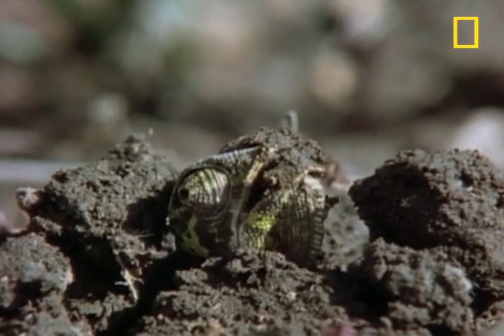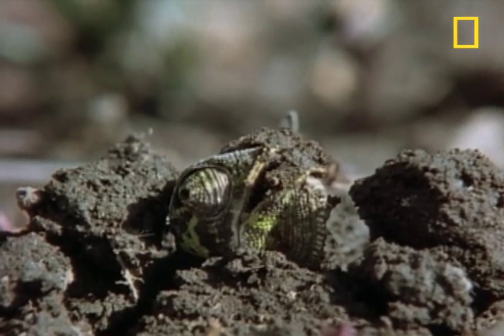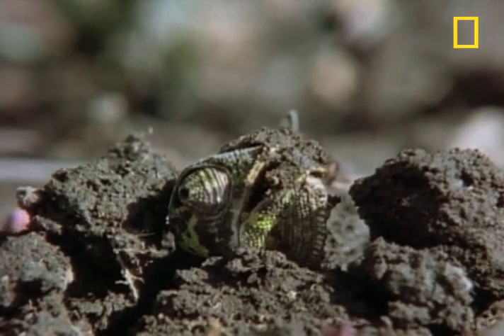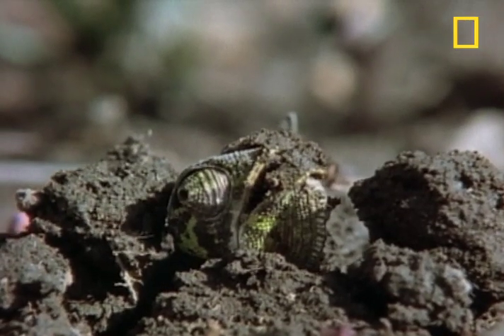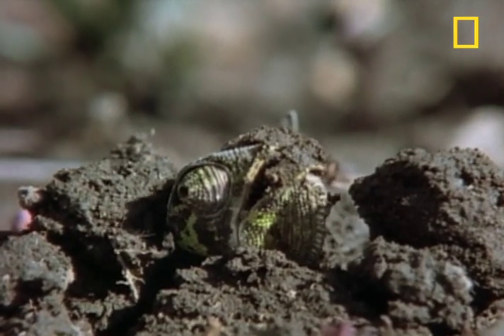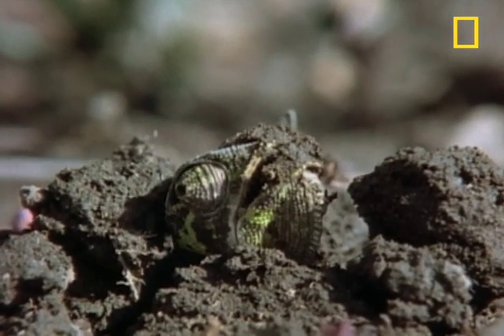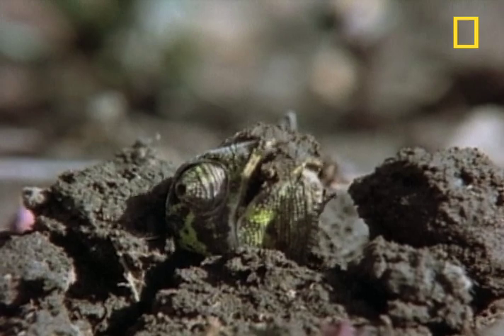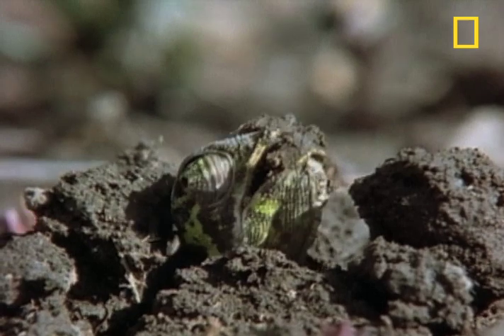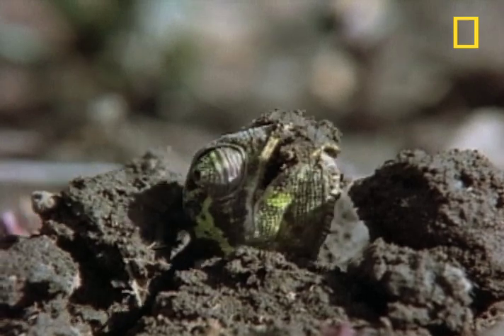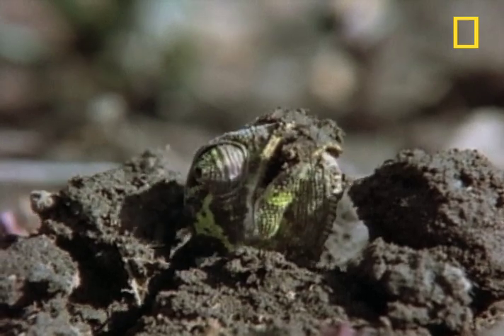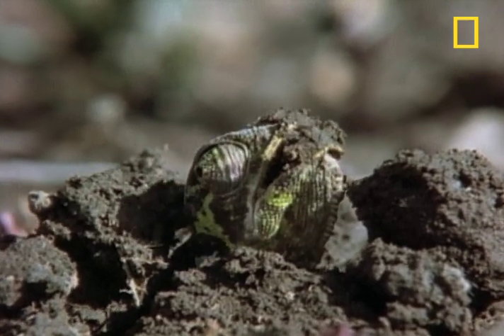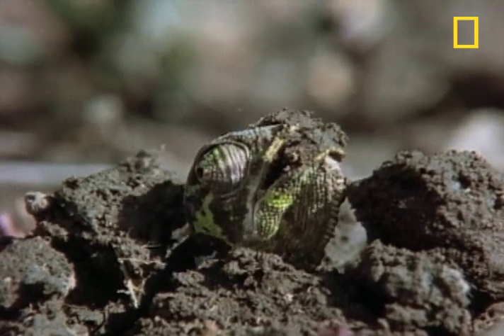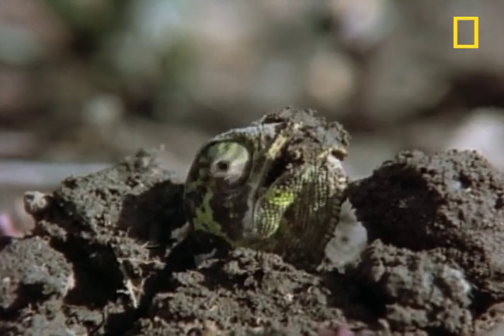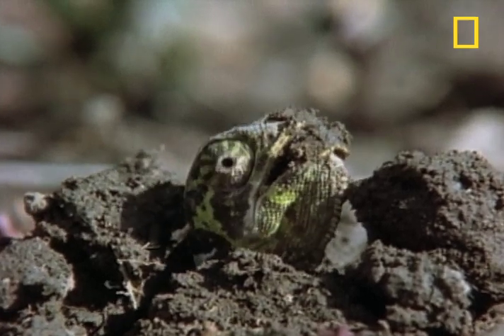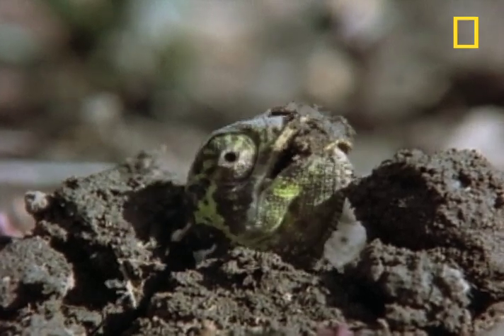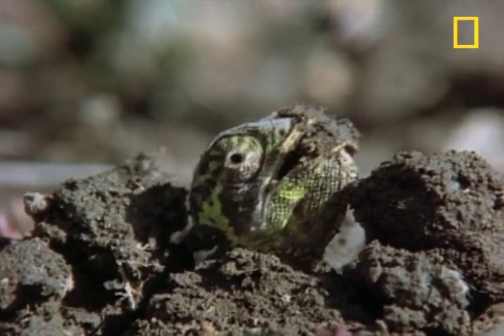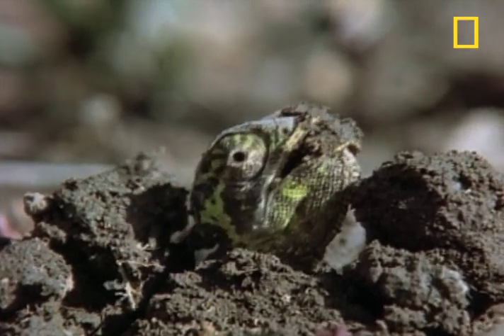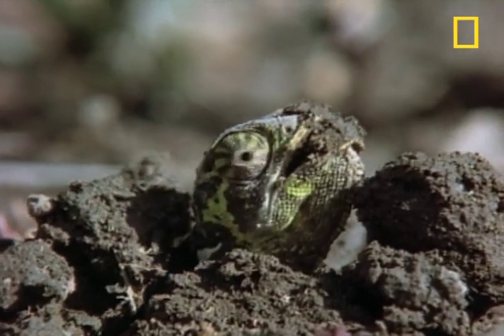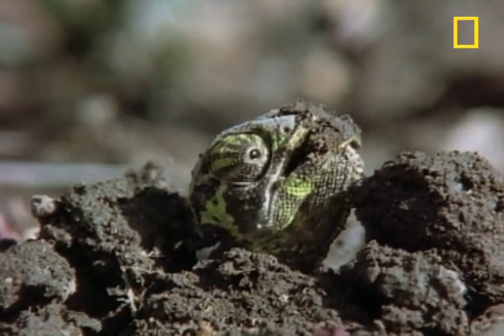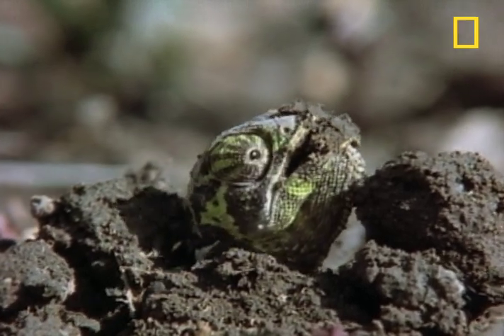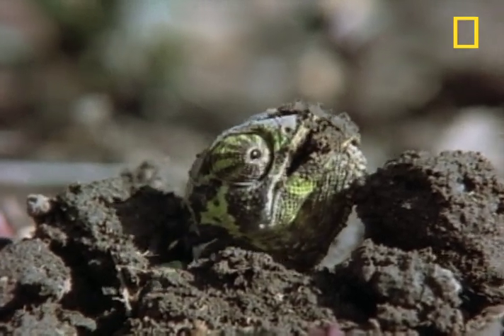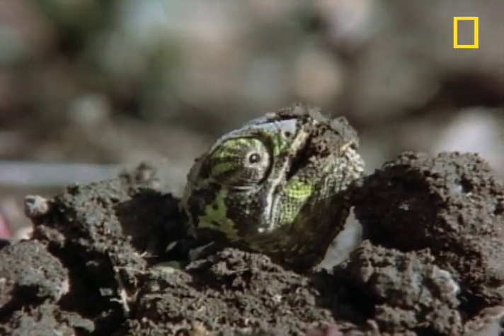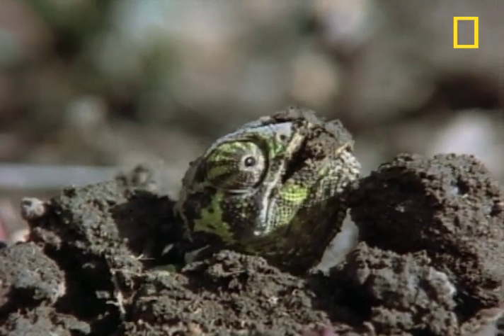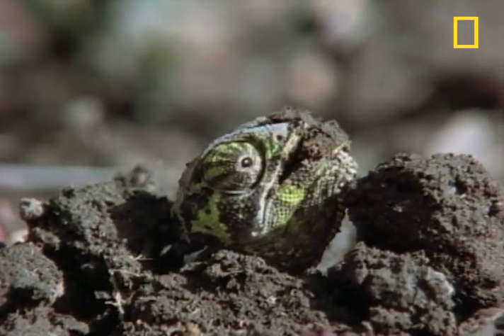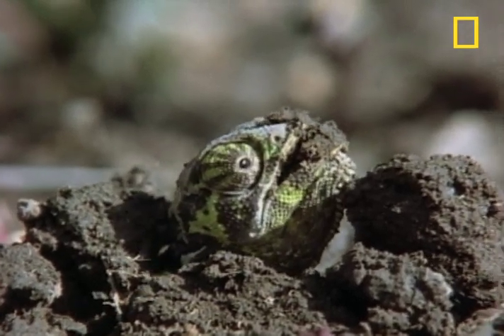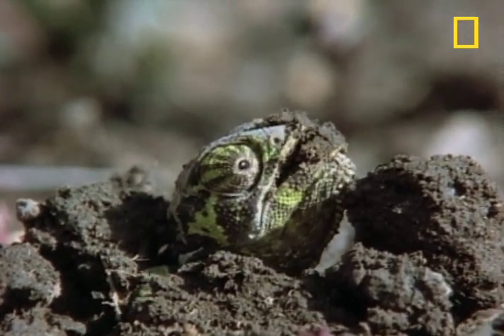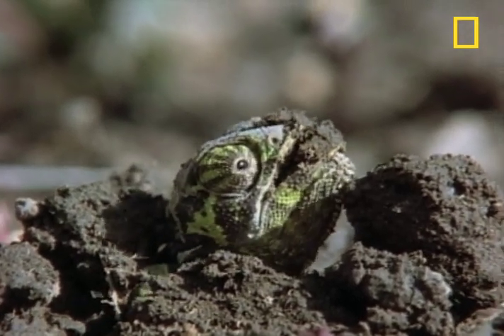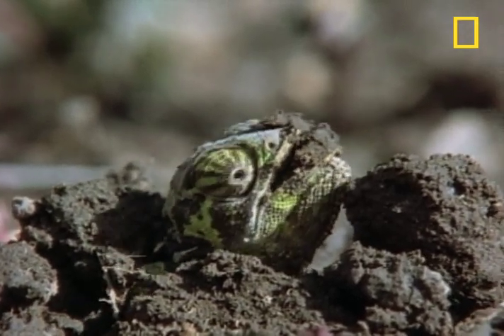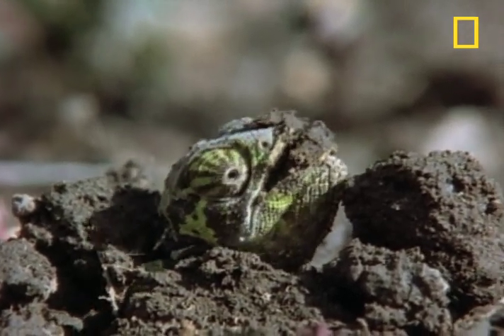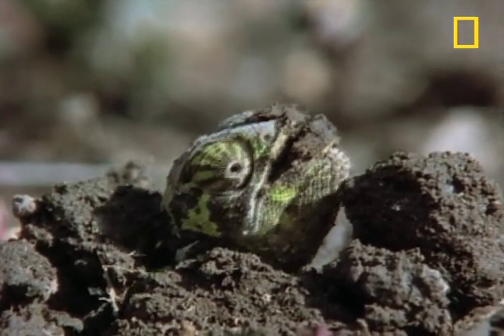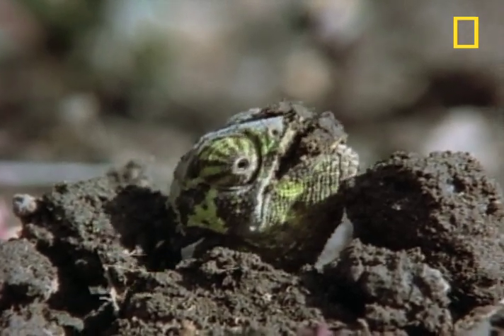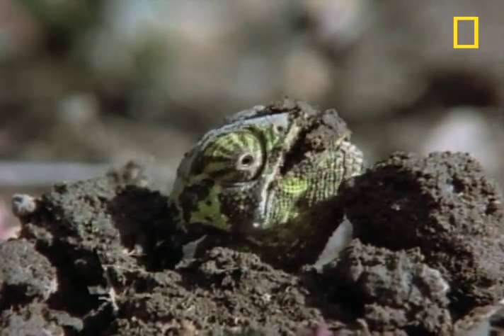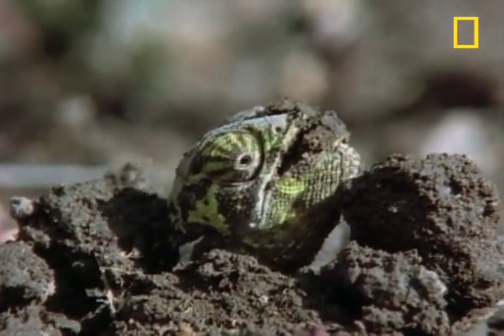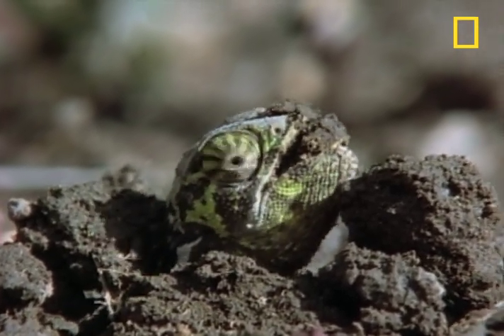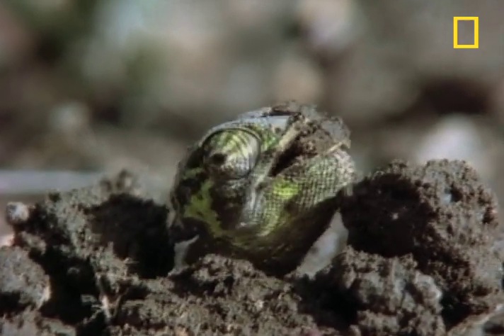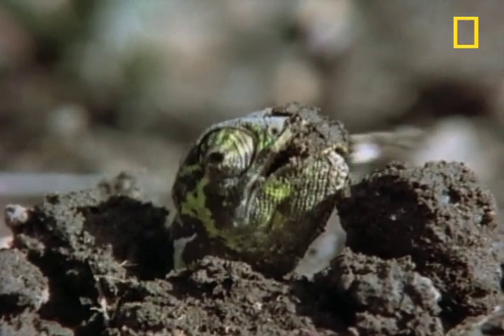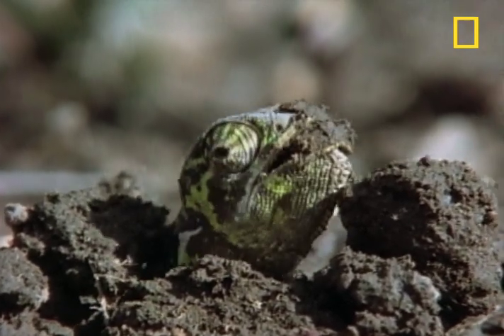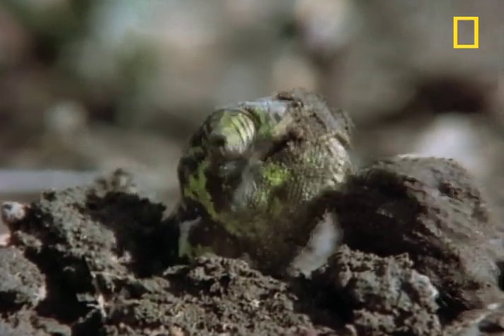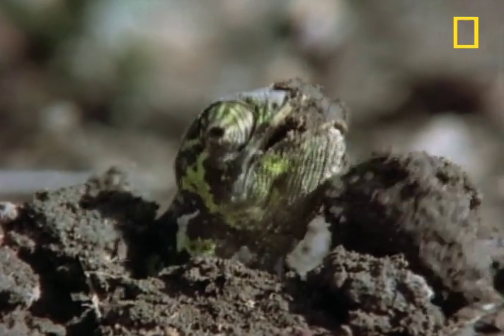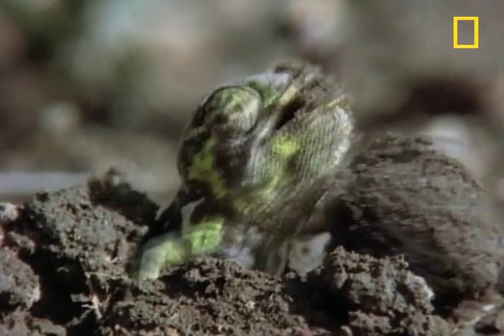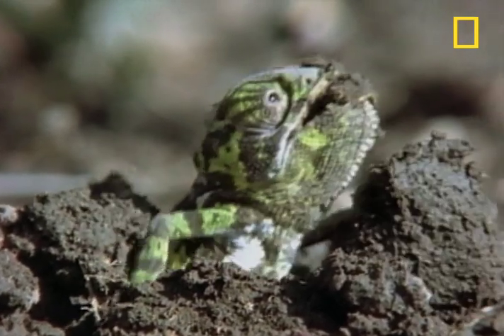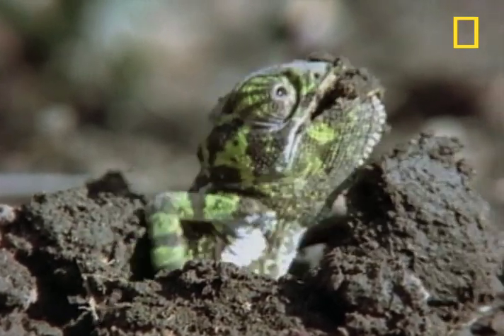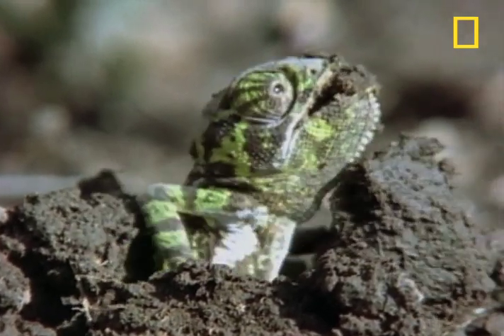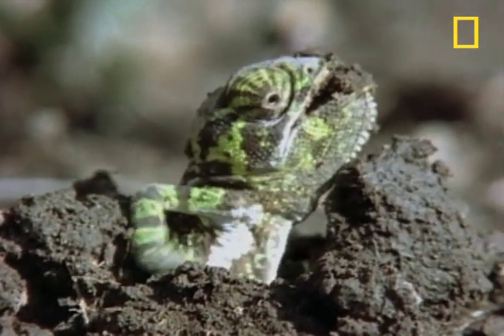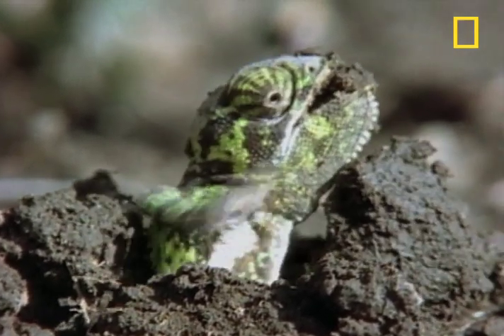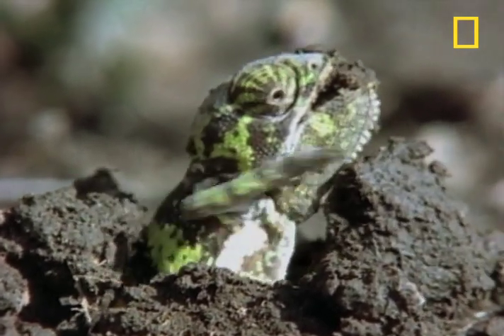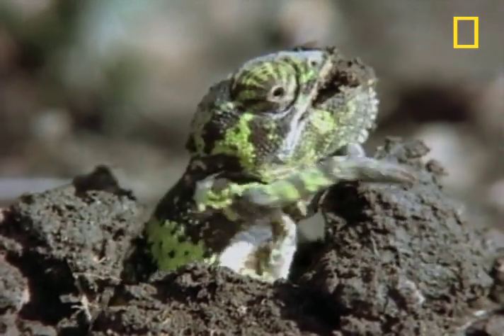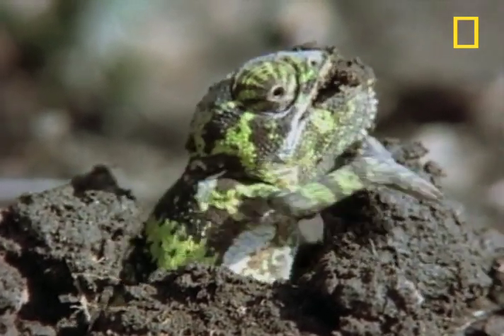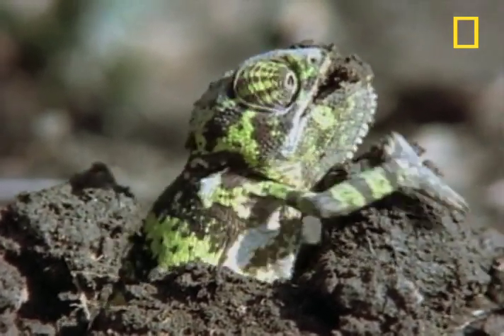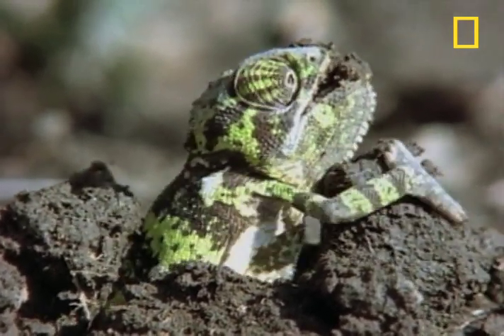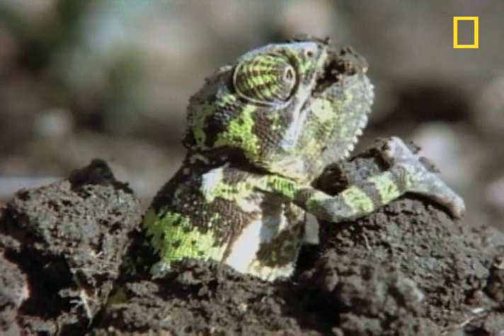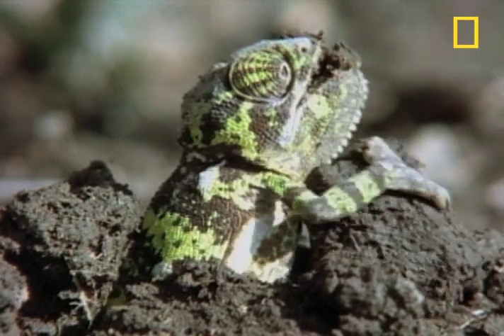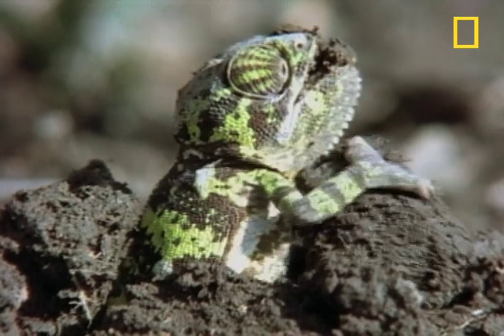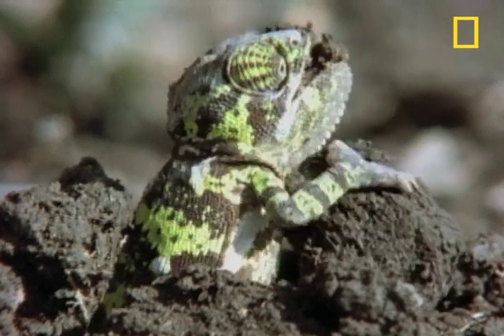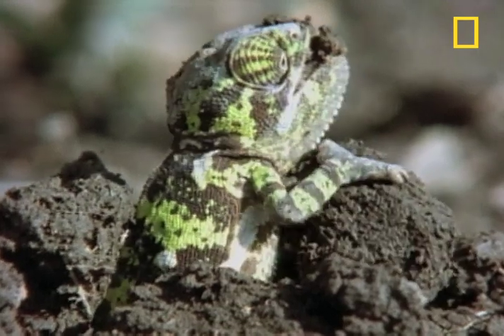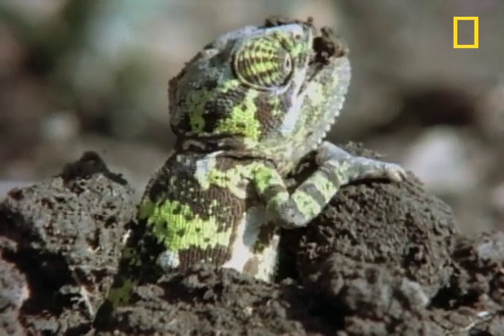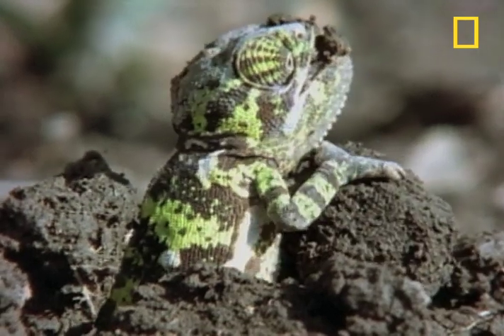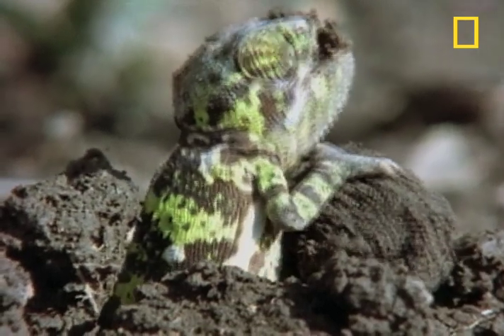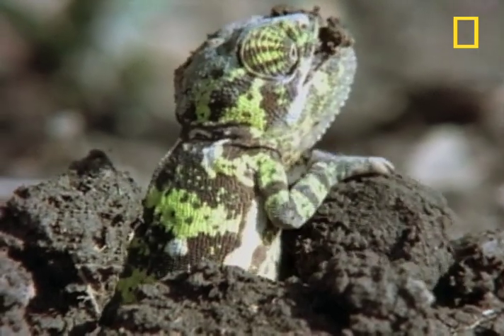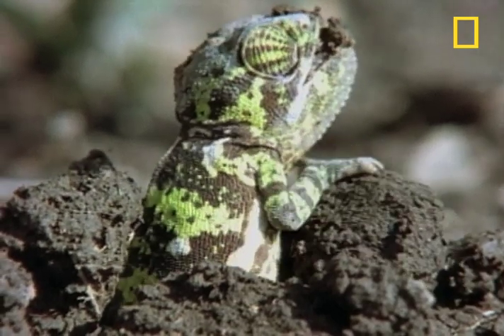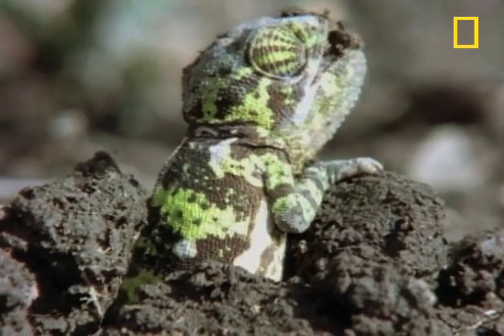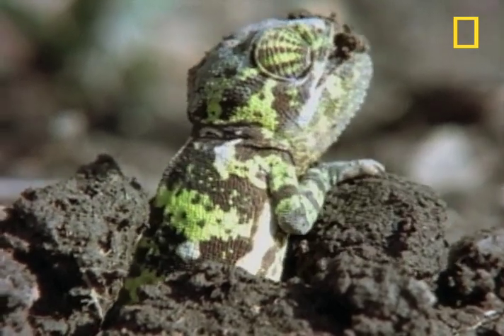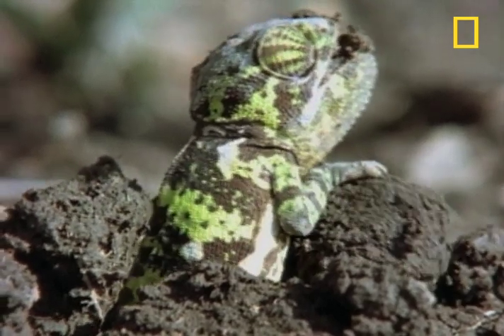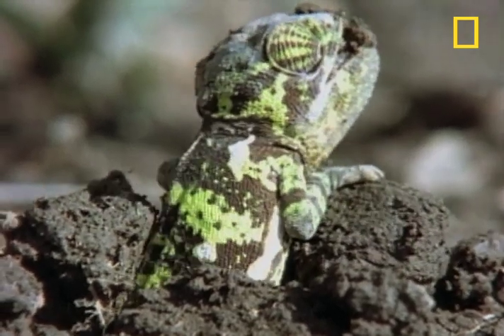Chameleon babies tend to wait till after a long soaking rain to emerge. The soil is softer, and there are more insects to eat.